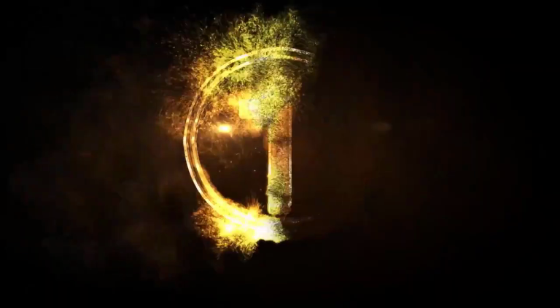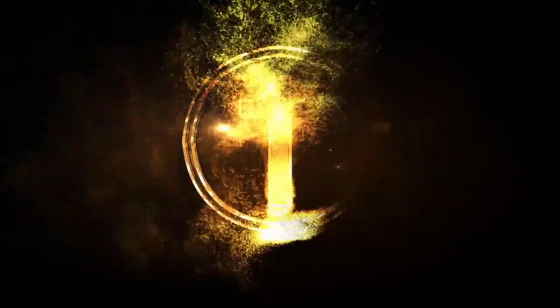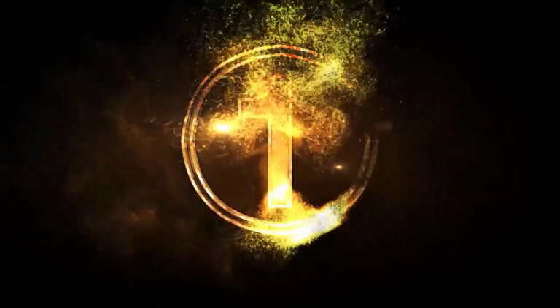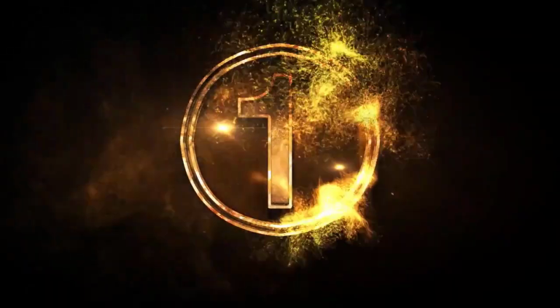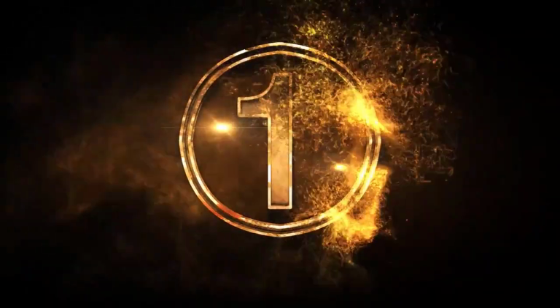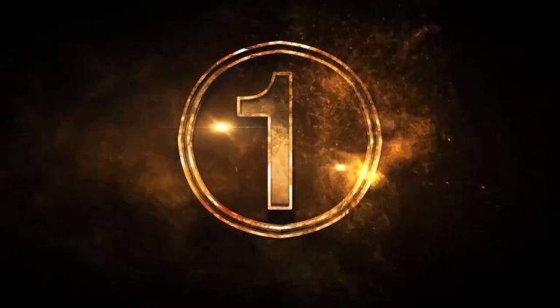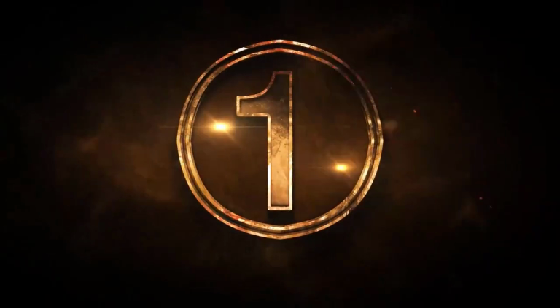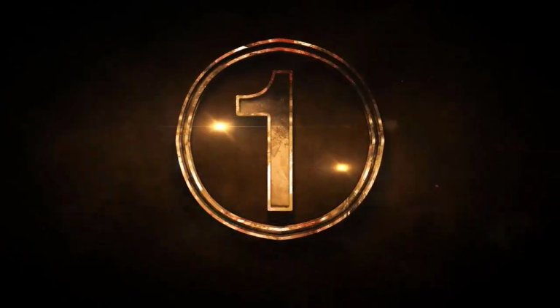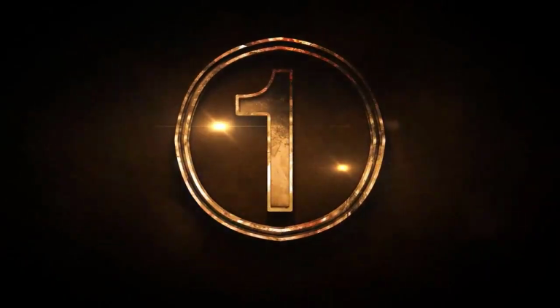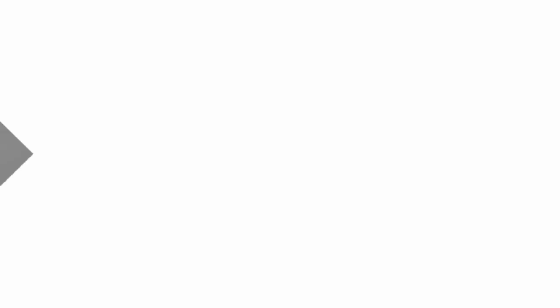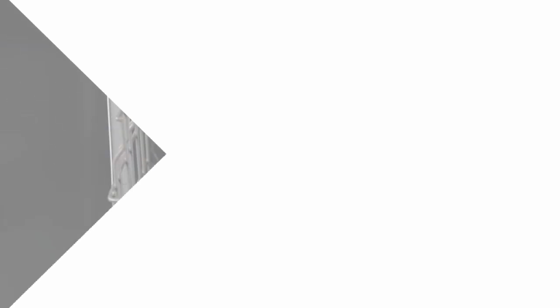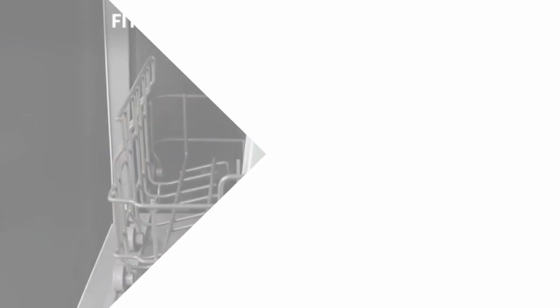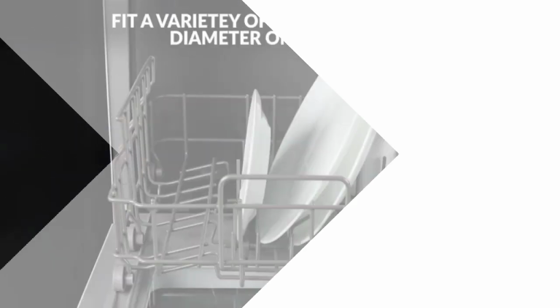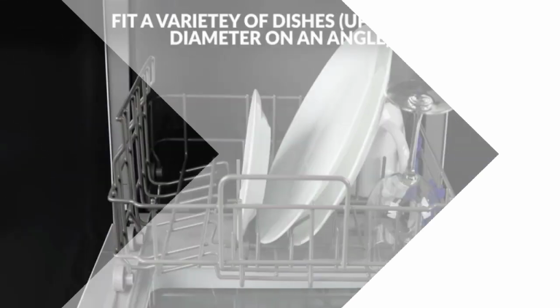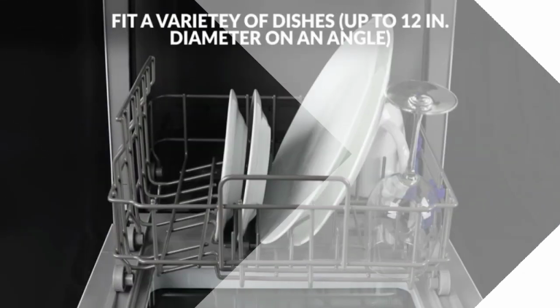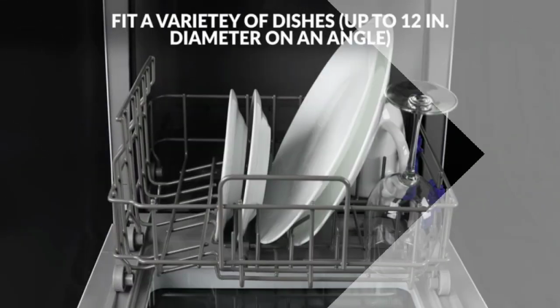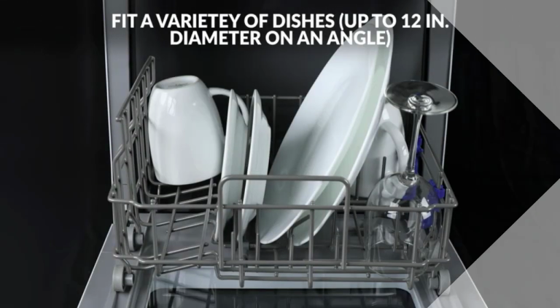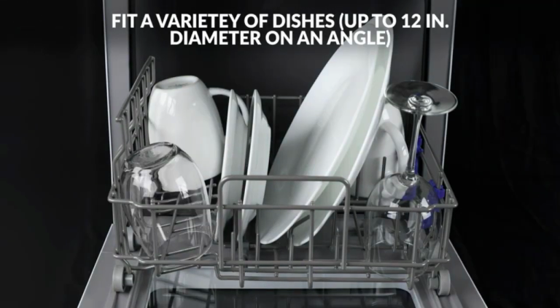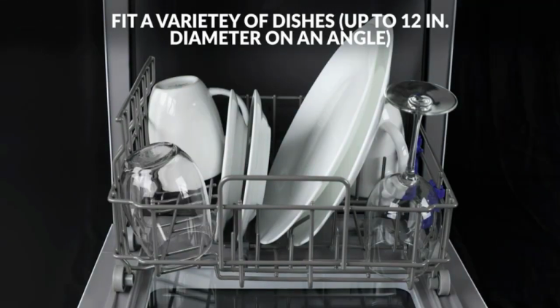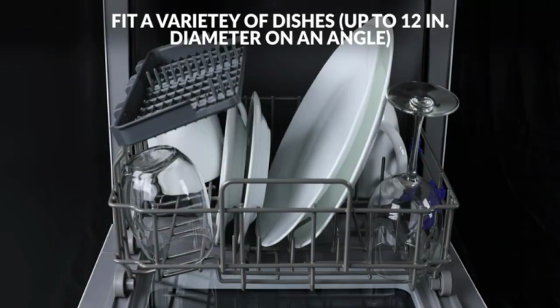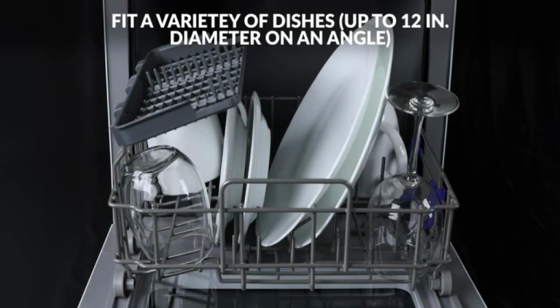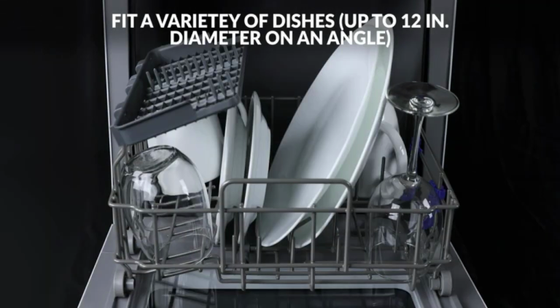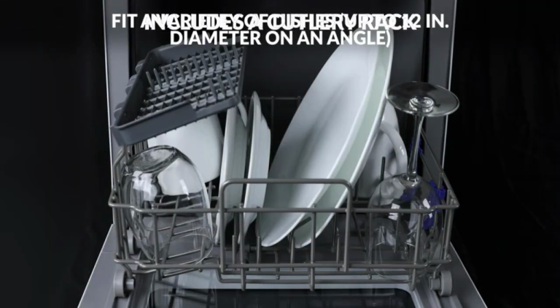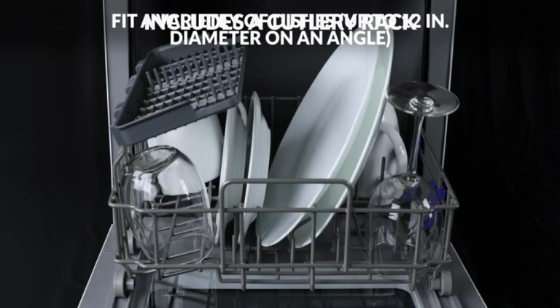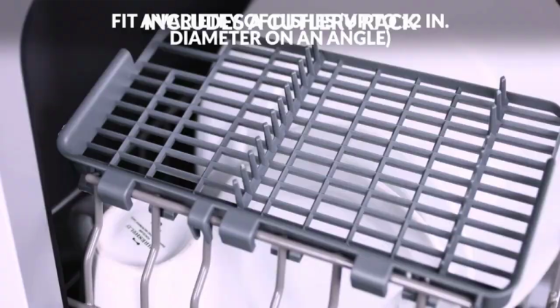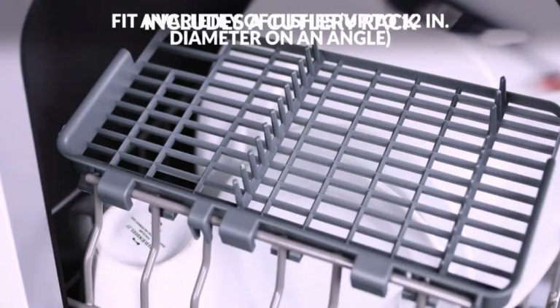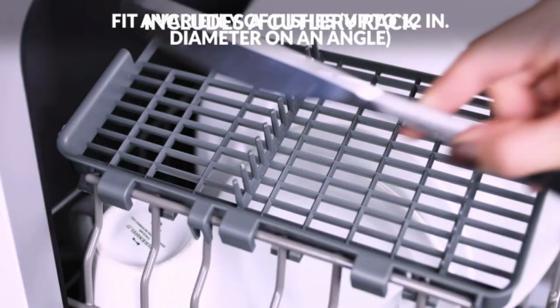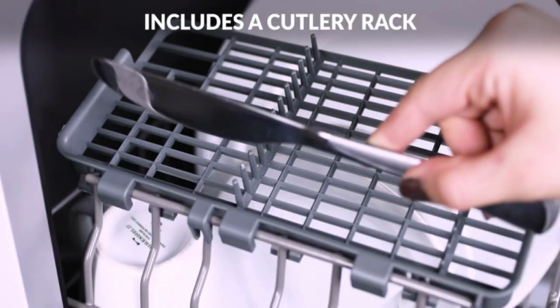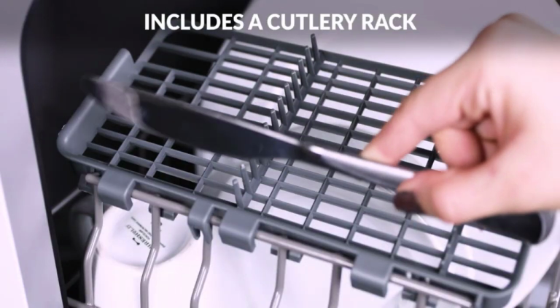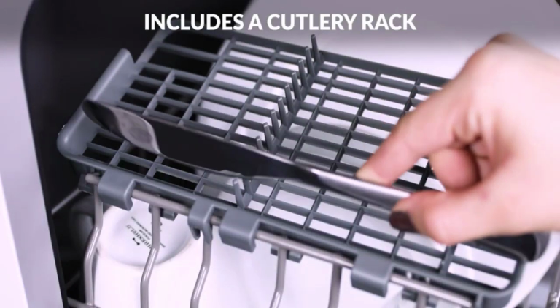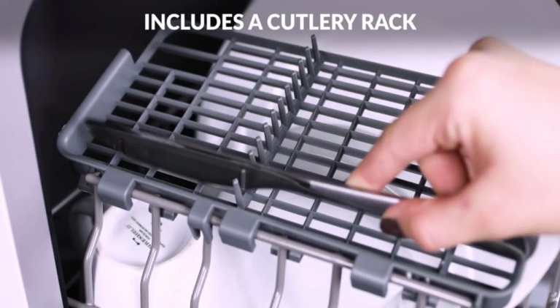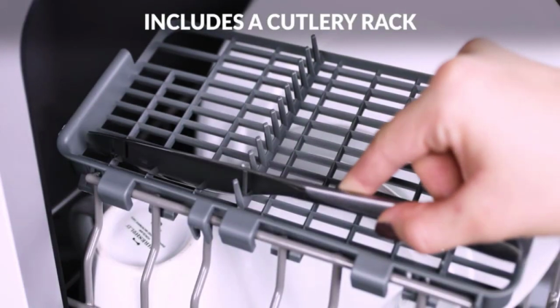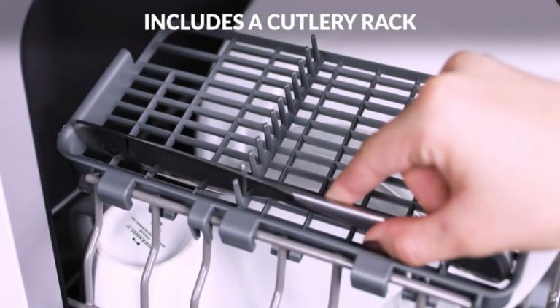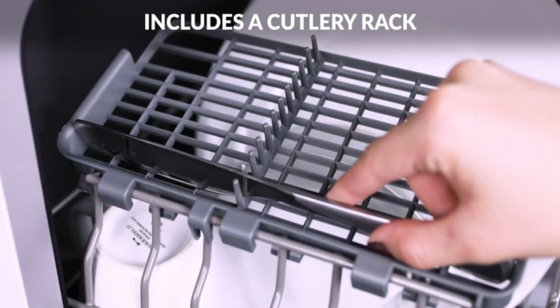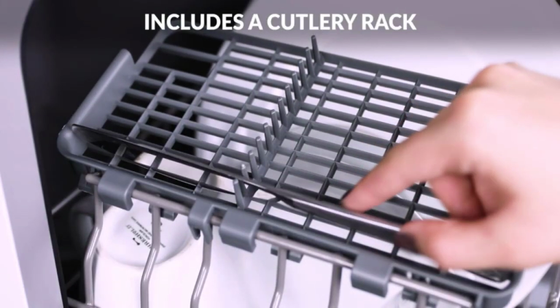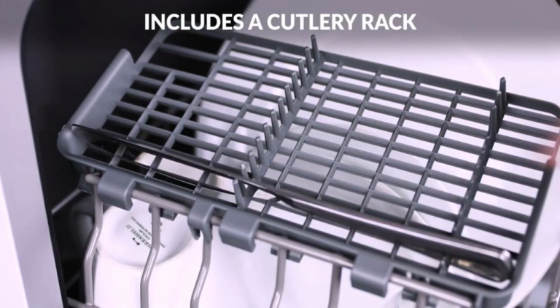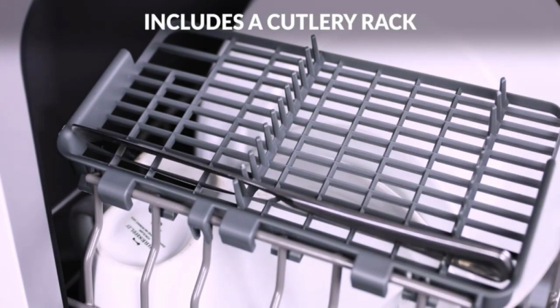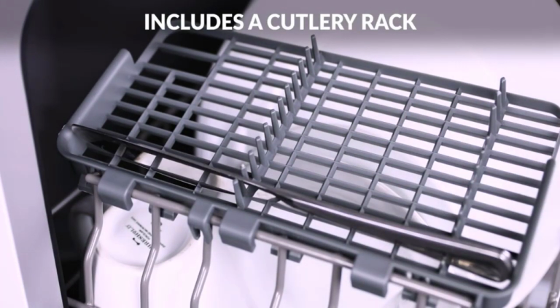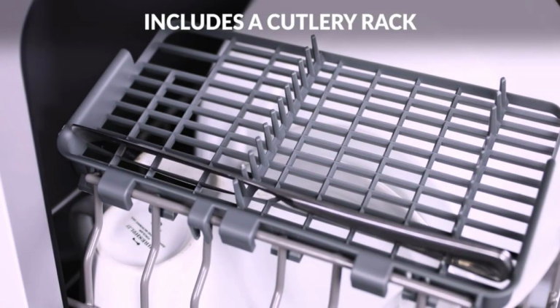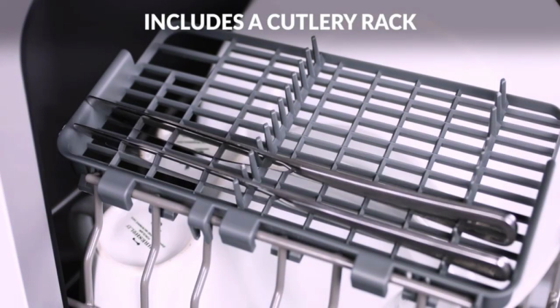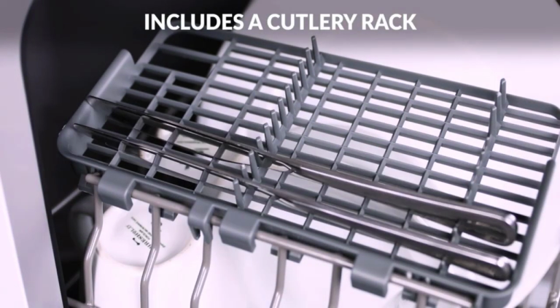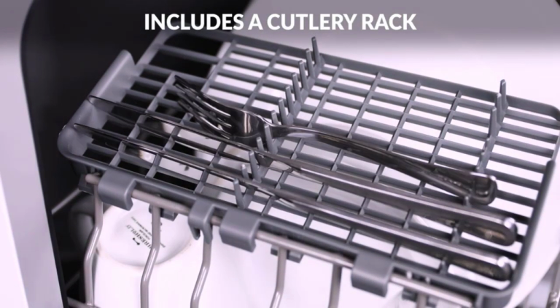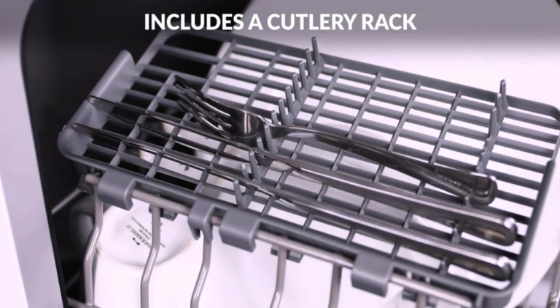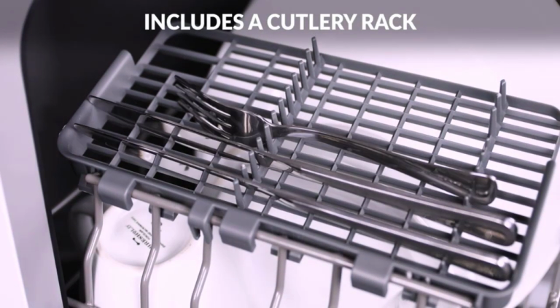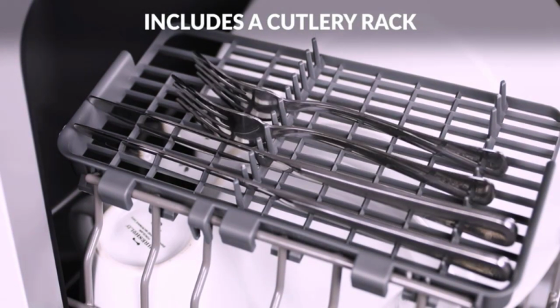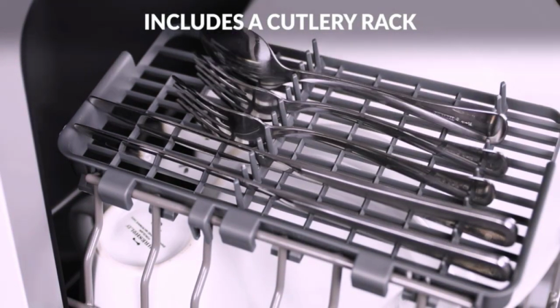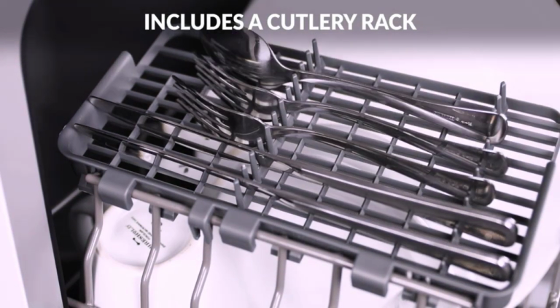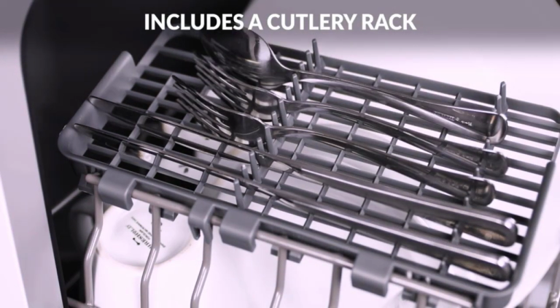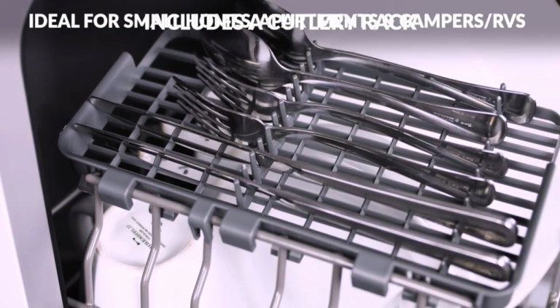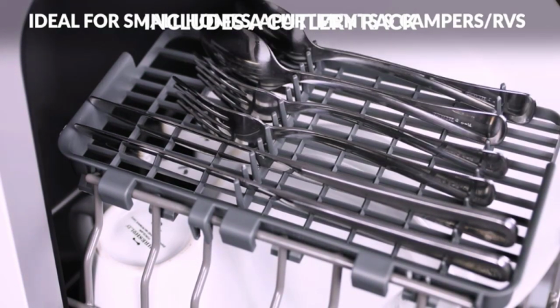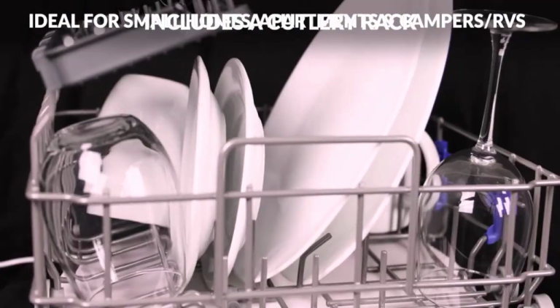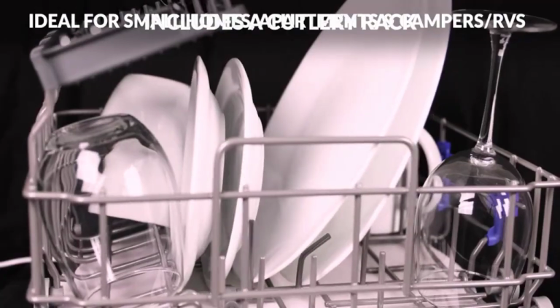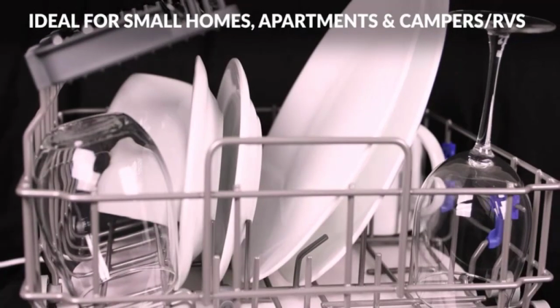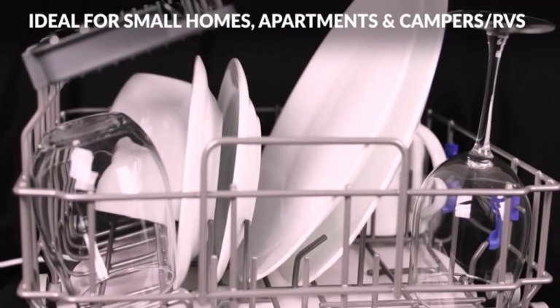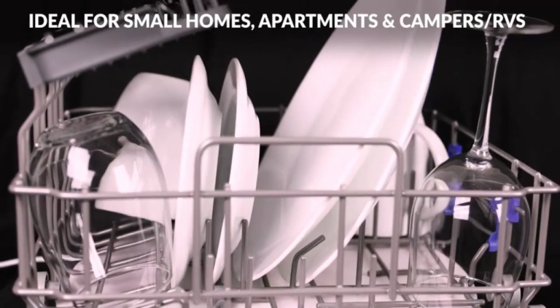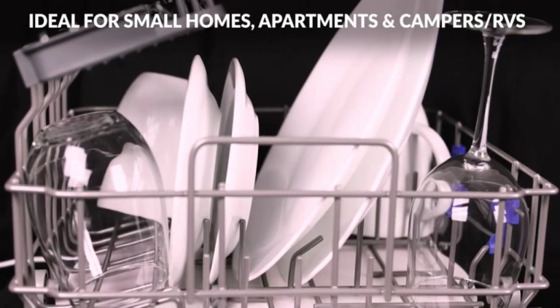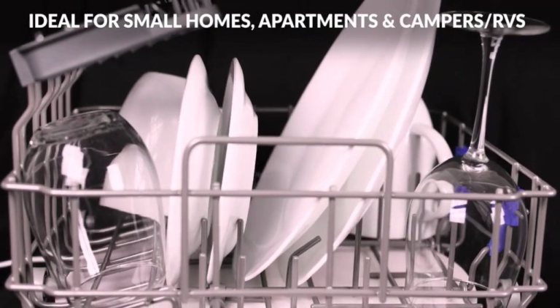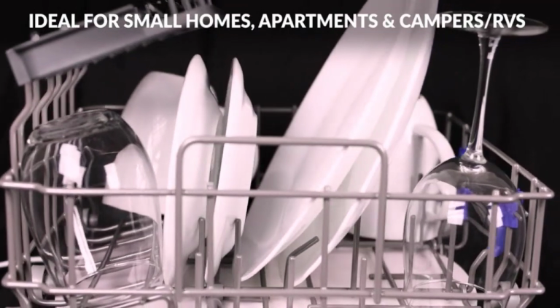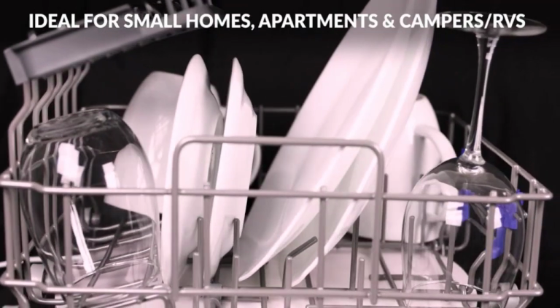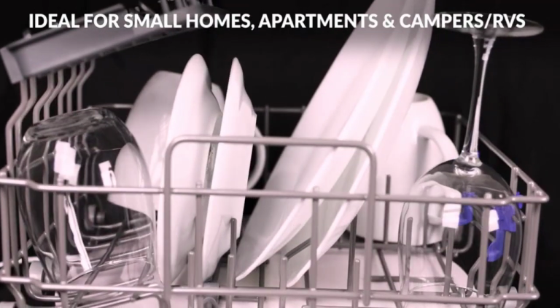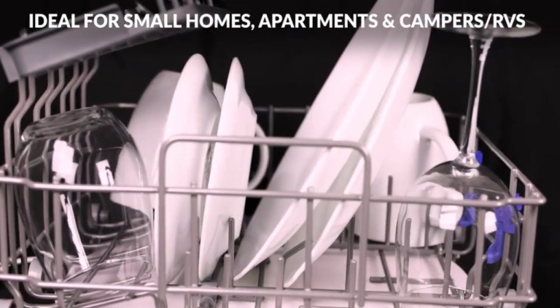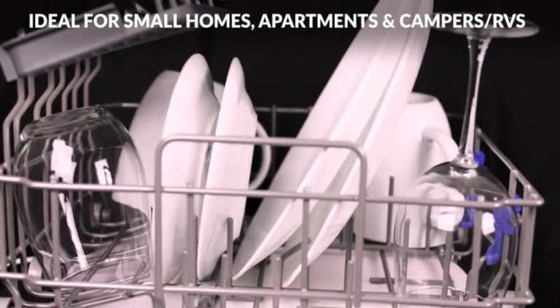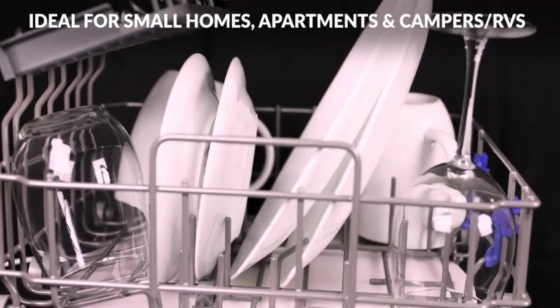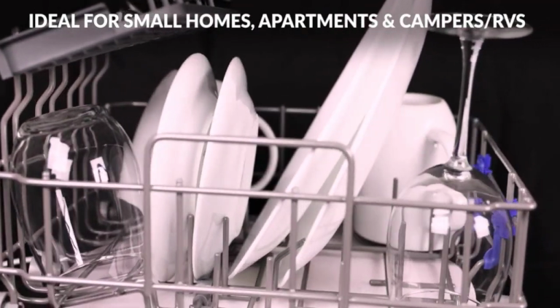Our top 1. Number 1: Farberware FDW05ASBWHA Complete Portable Countertop Dishwasher.